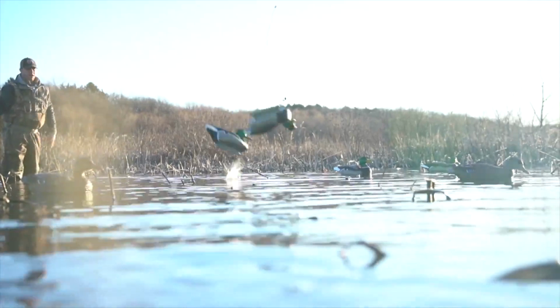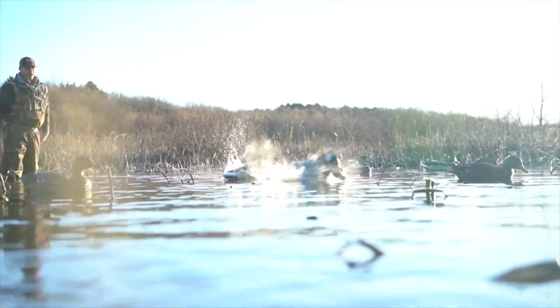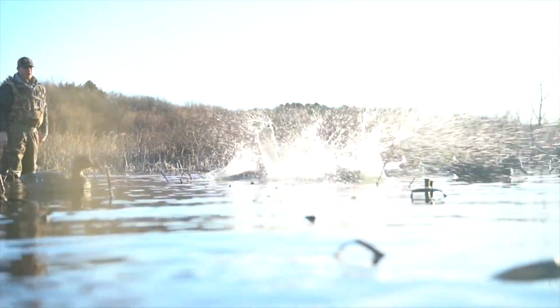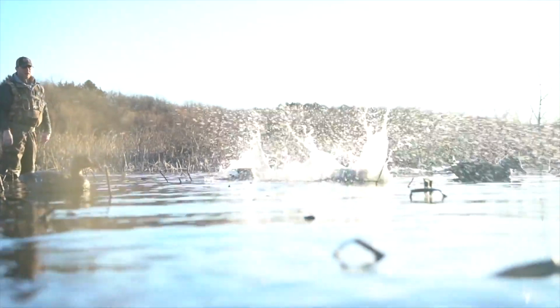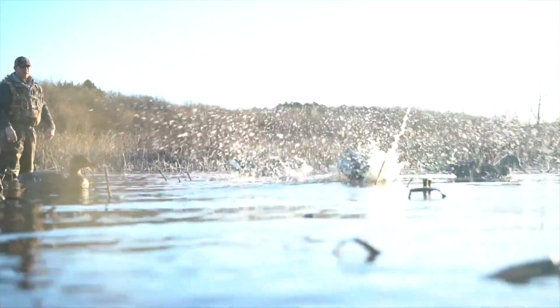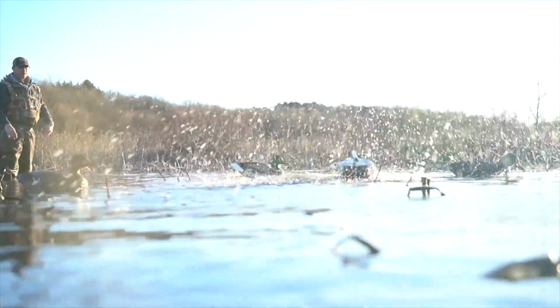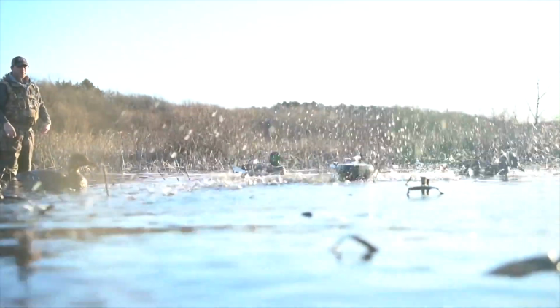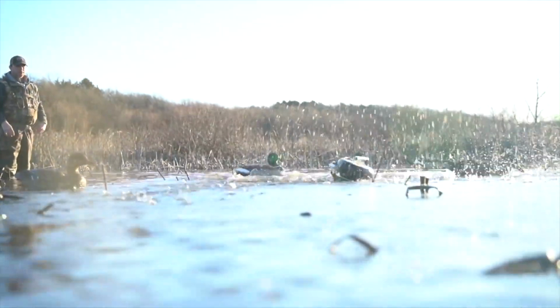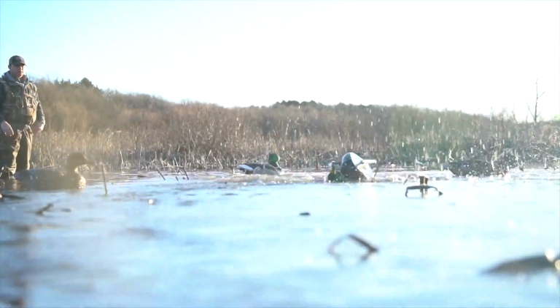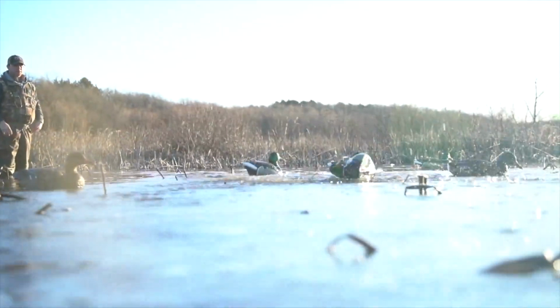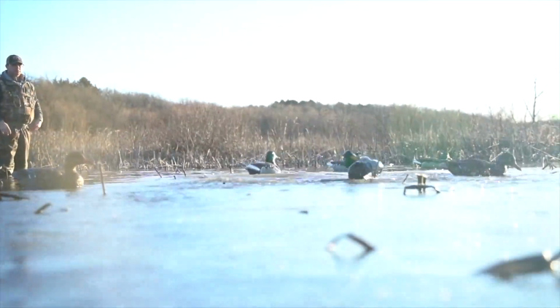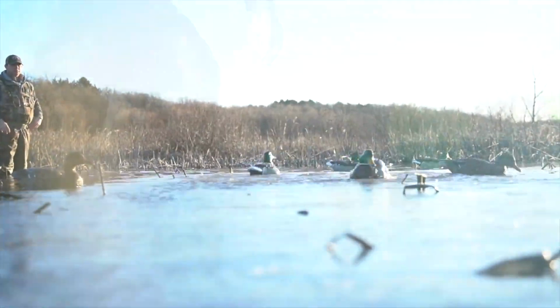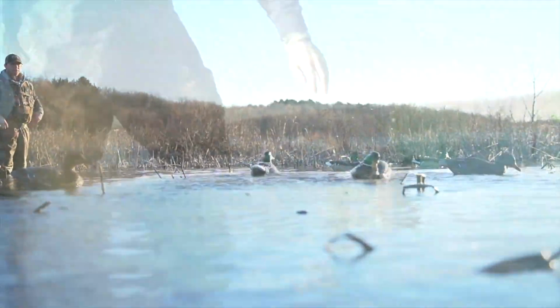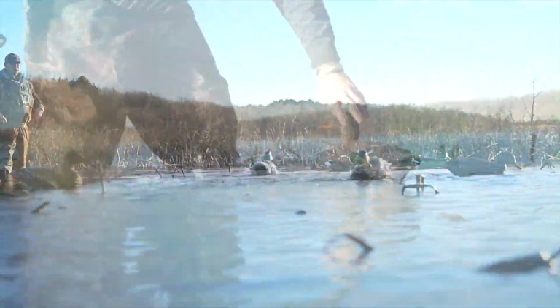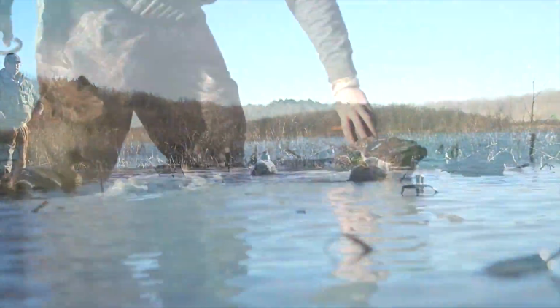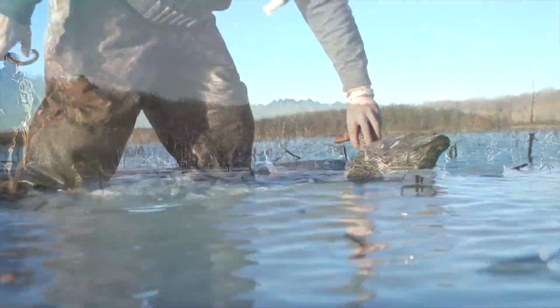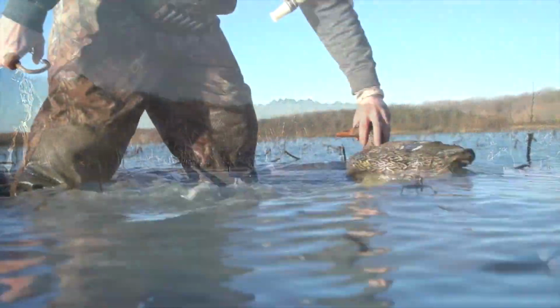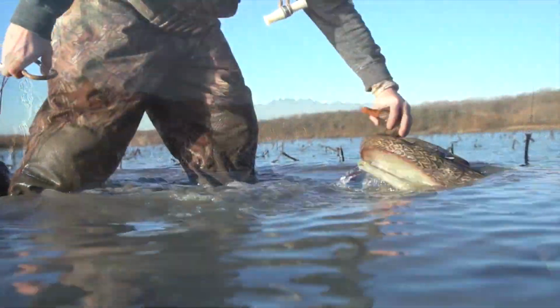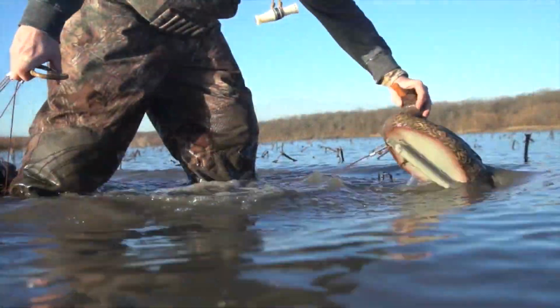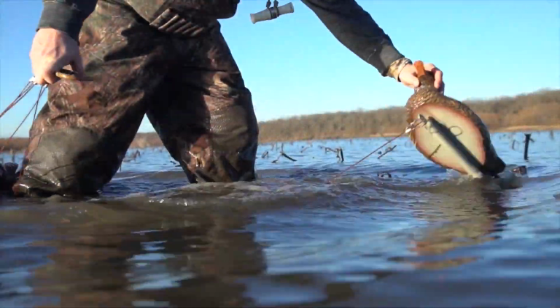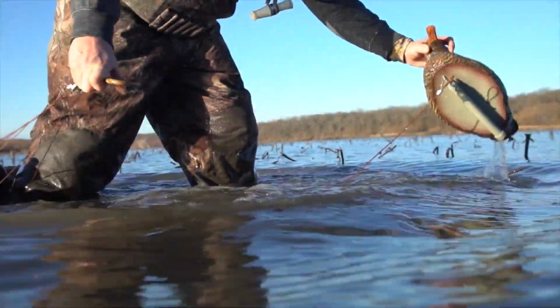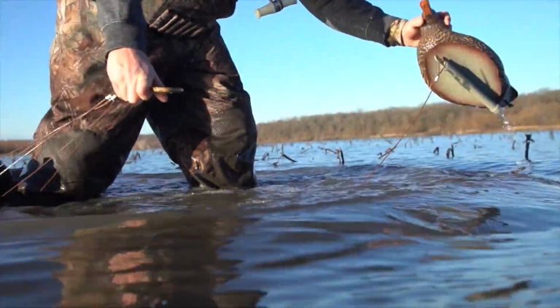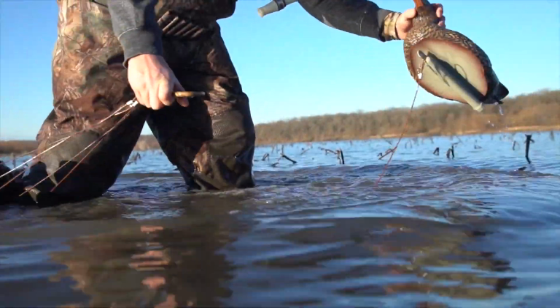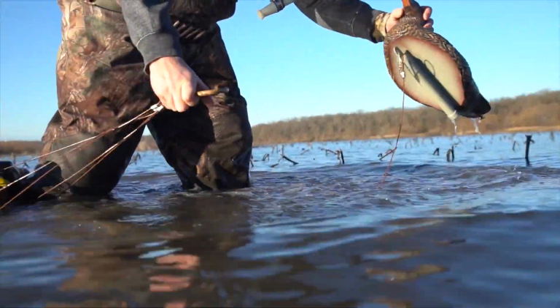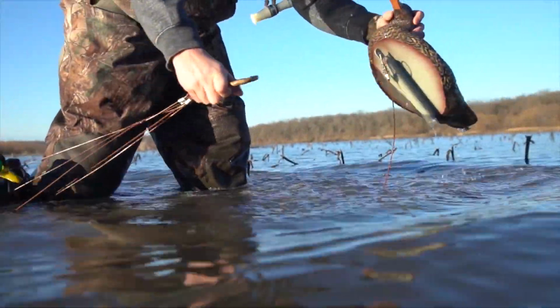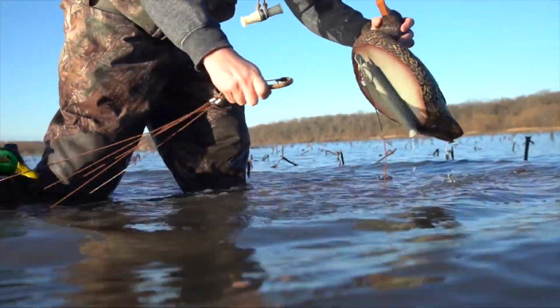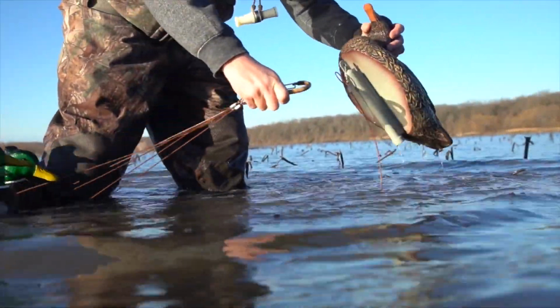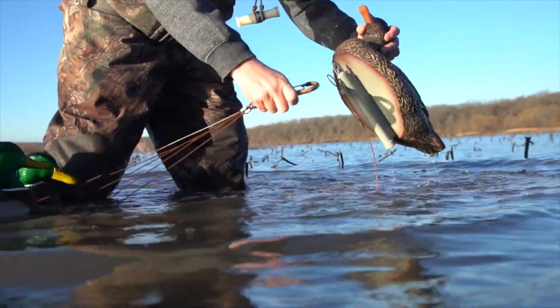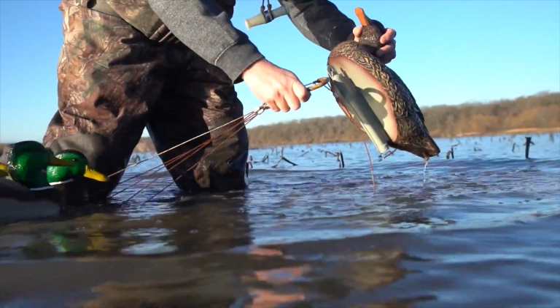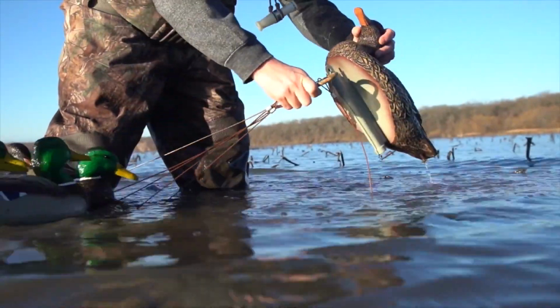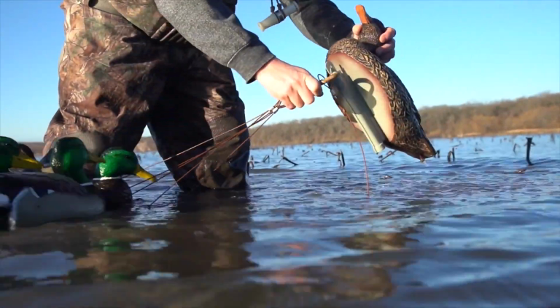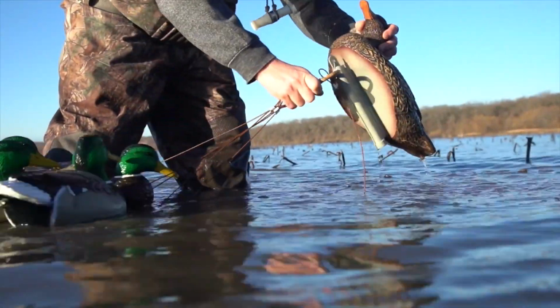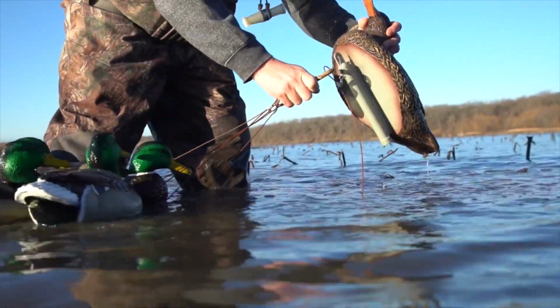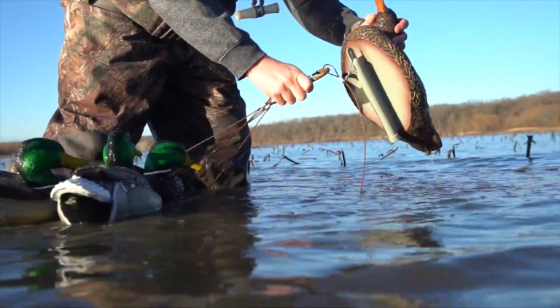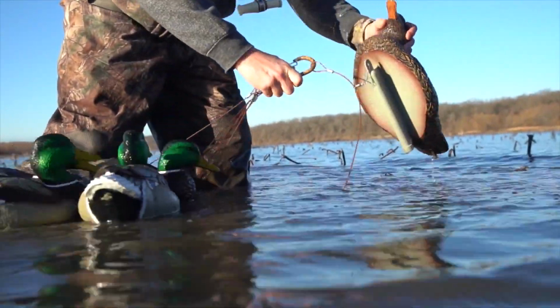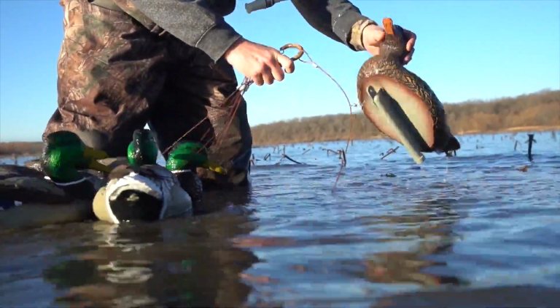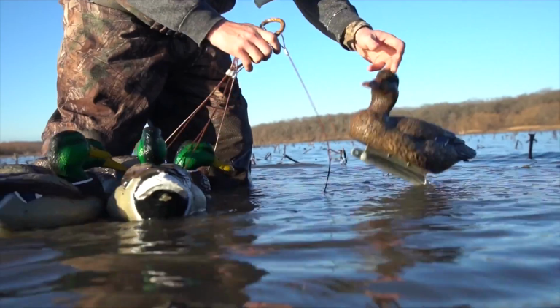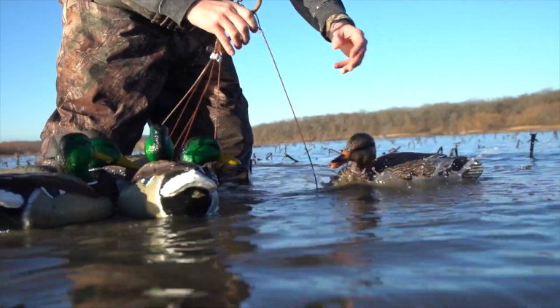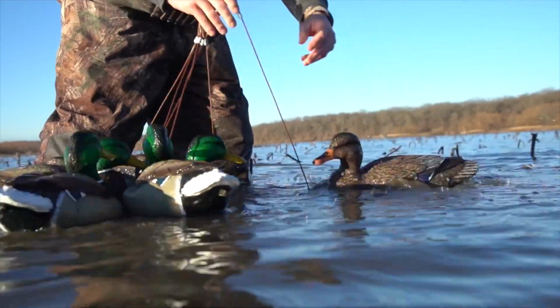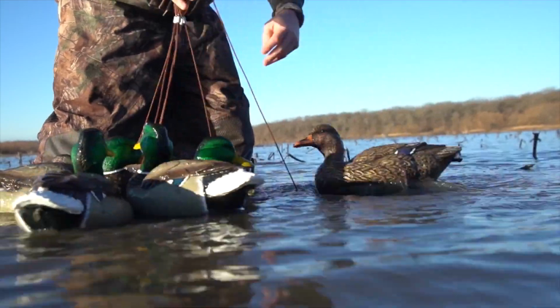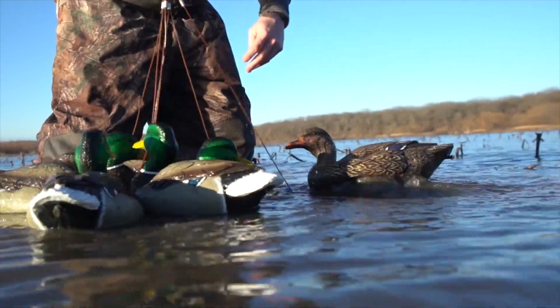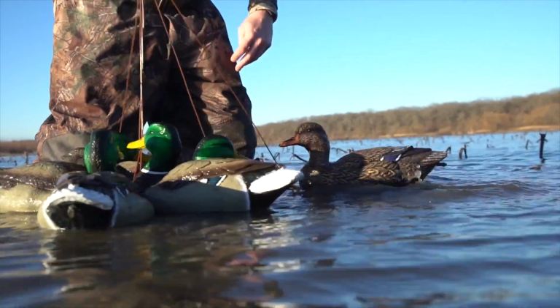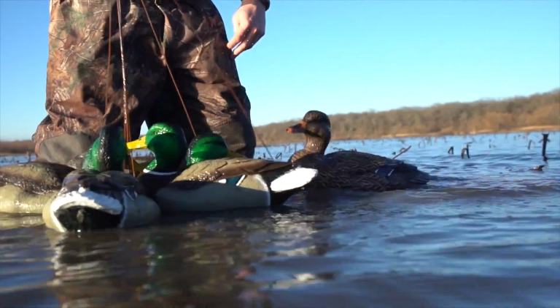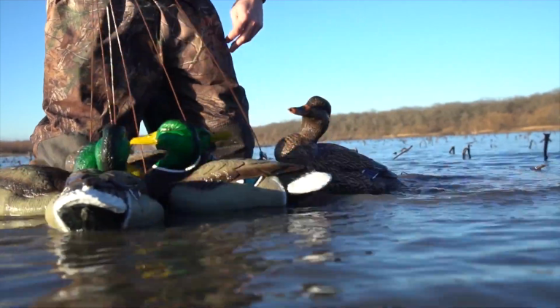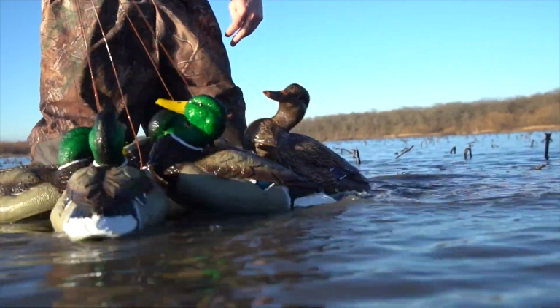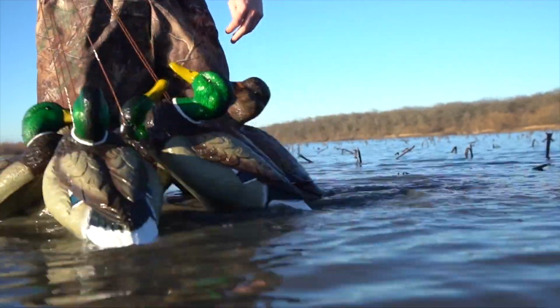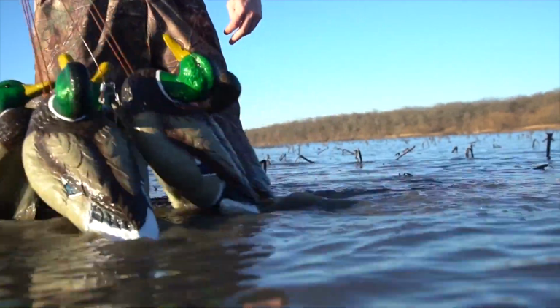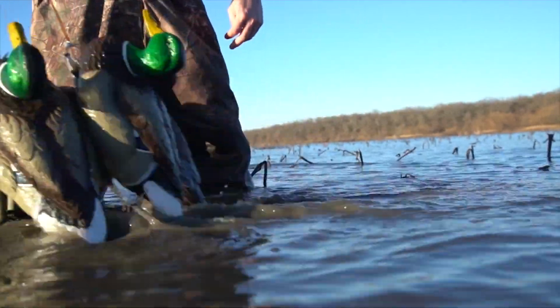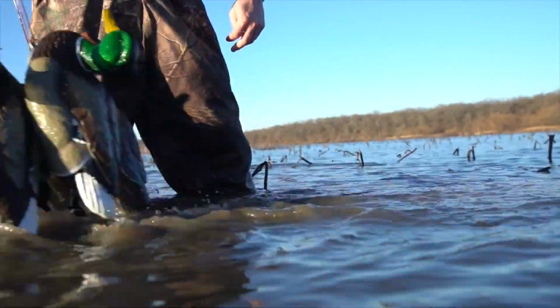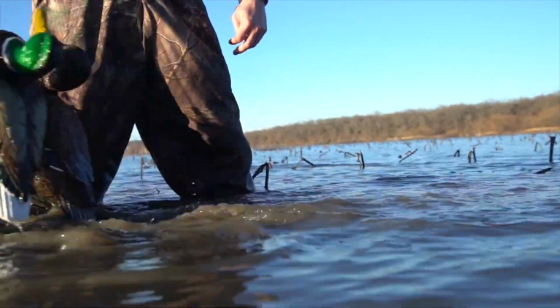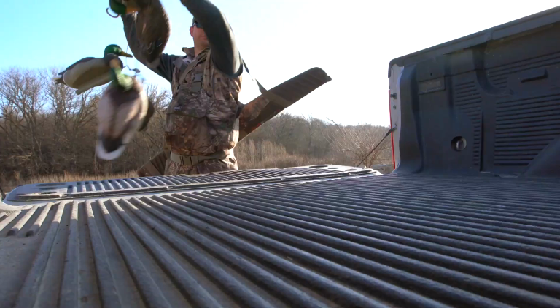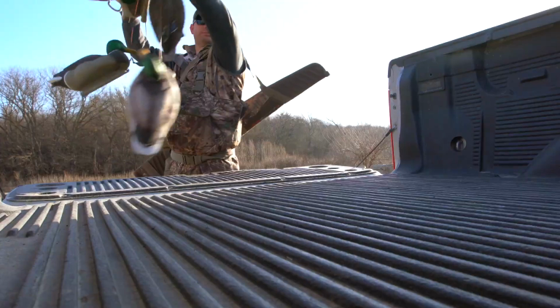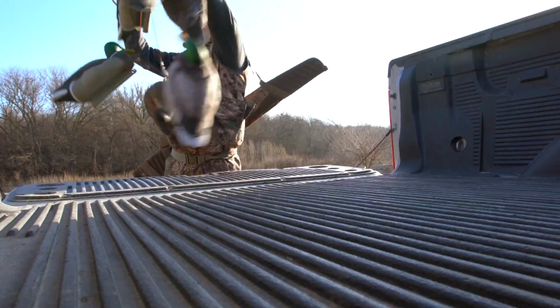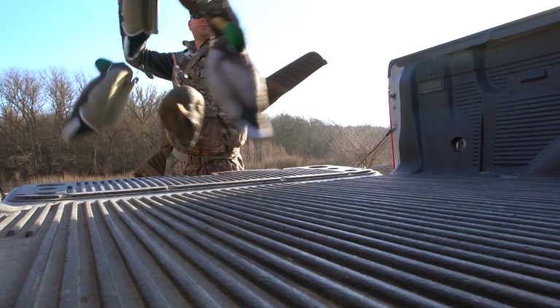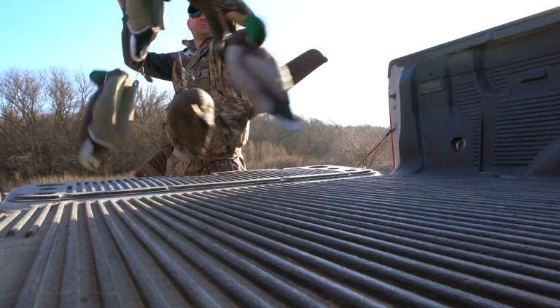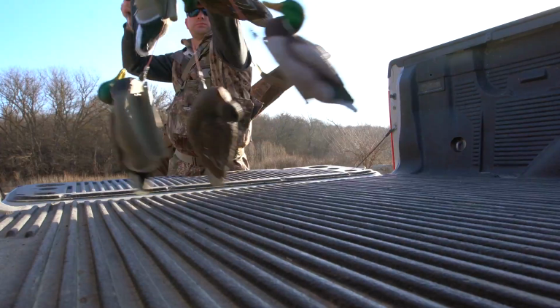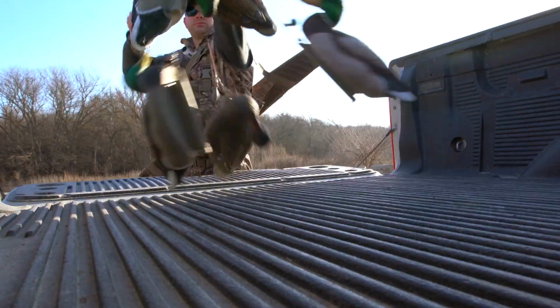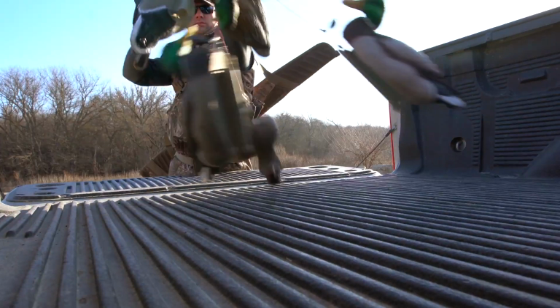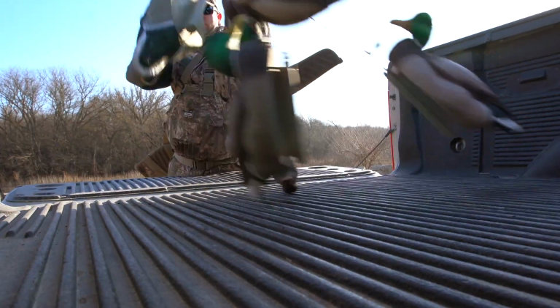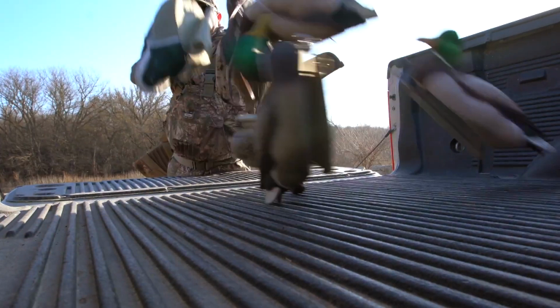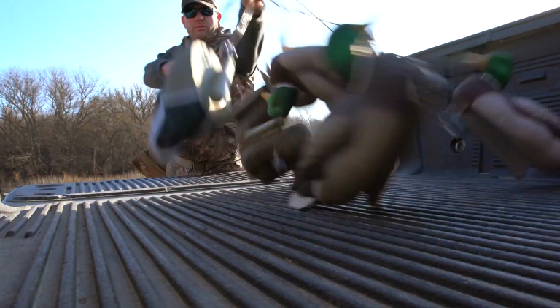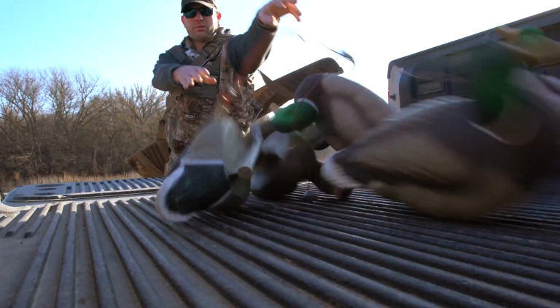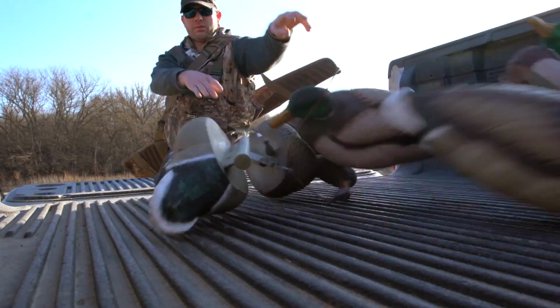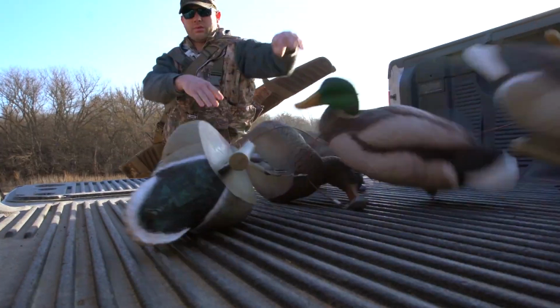The Deception Series has a weighted keel, anchor hook, and rigging slots to allow your decoys to face in different directions when hunting in a strong current.